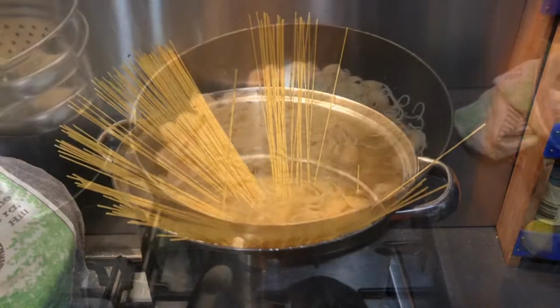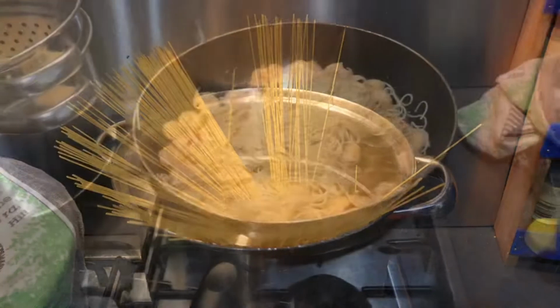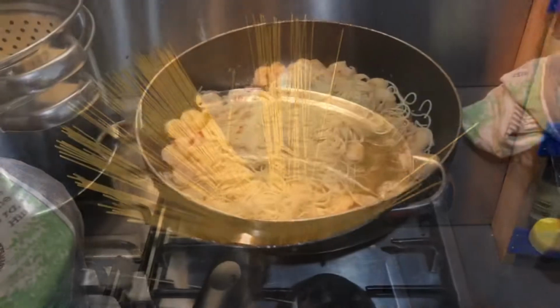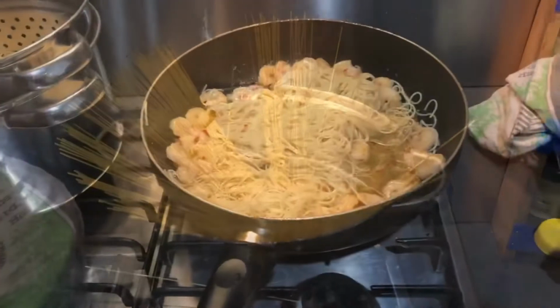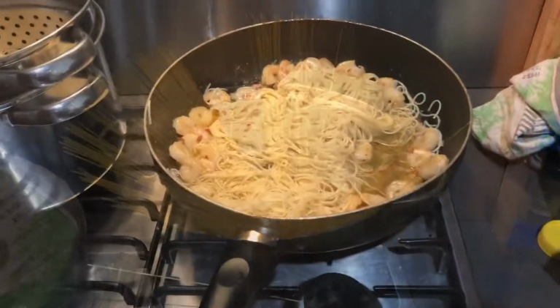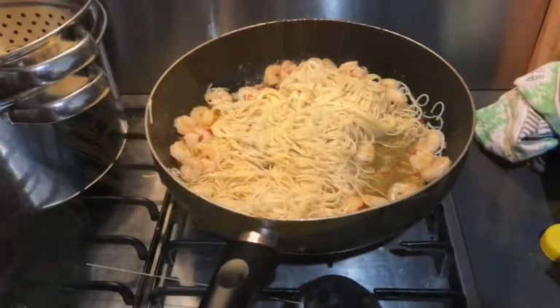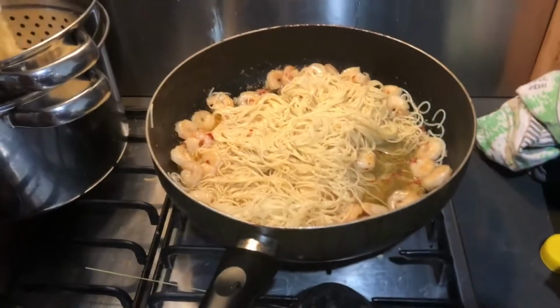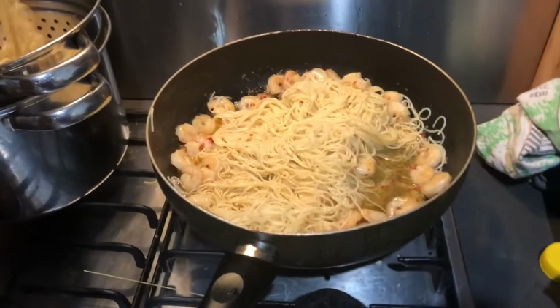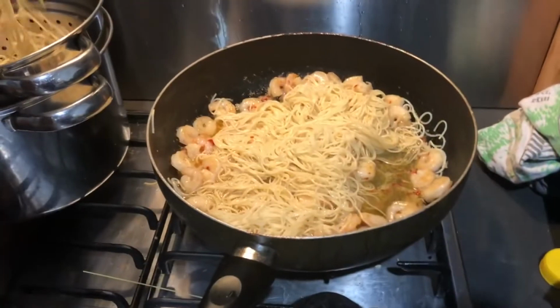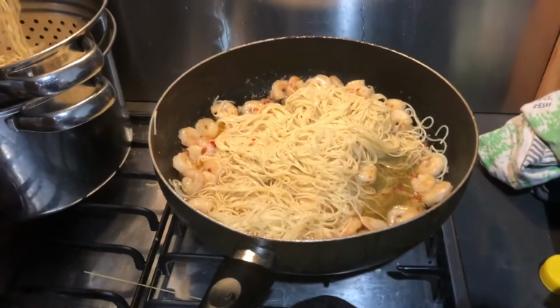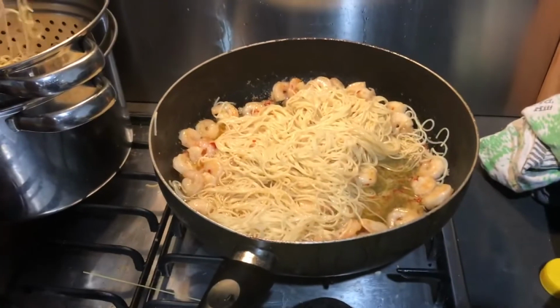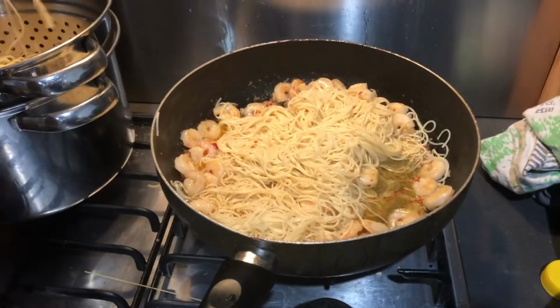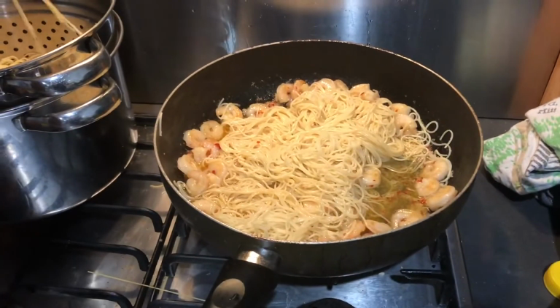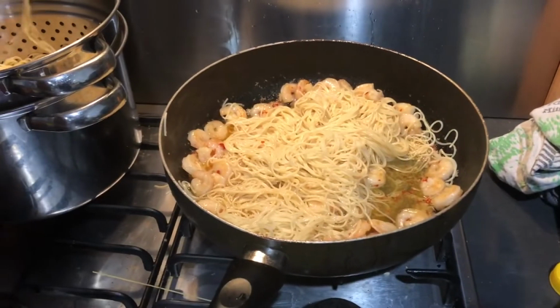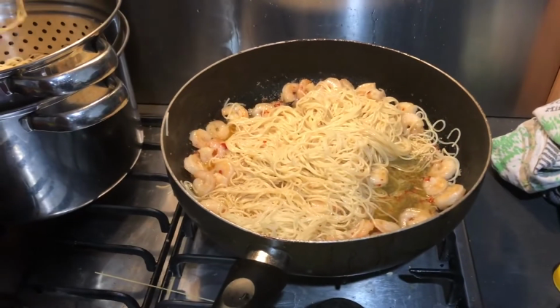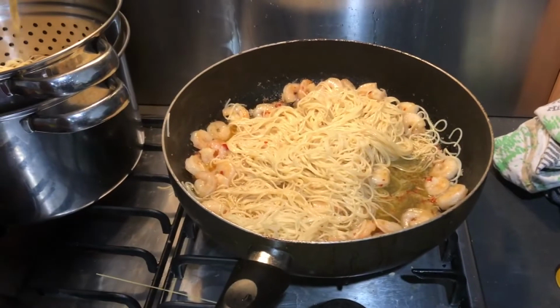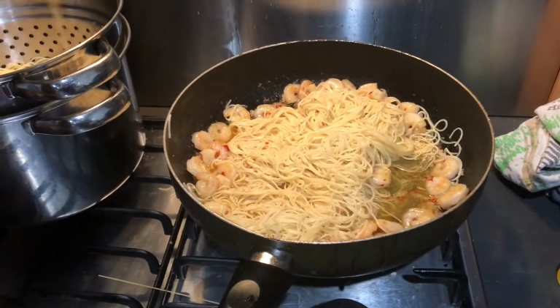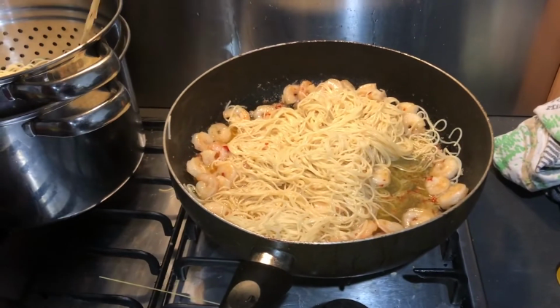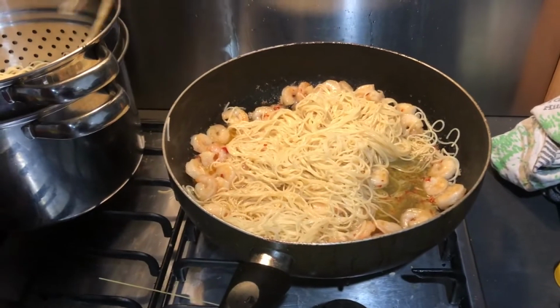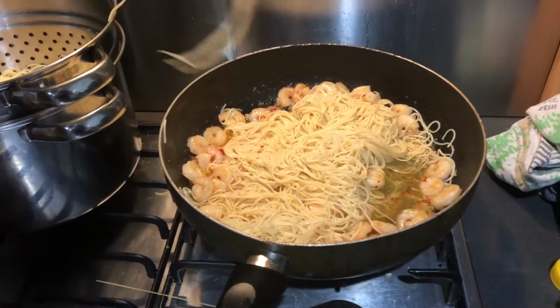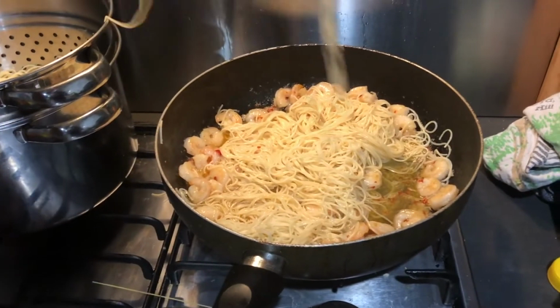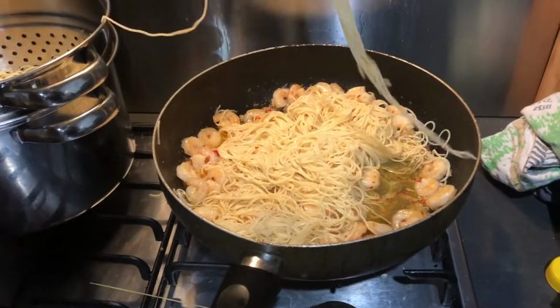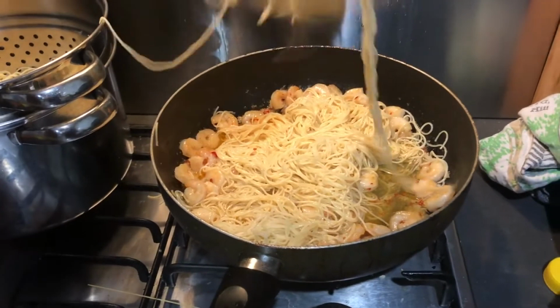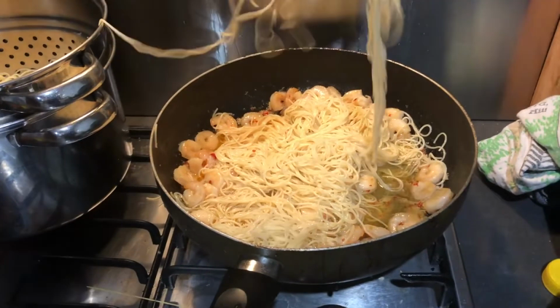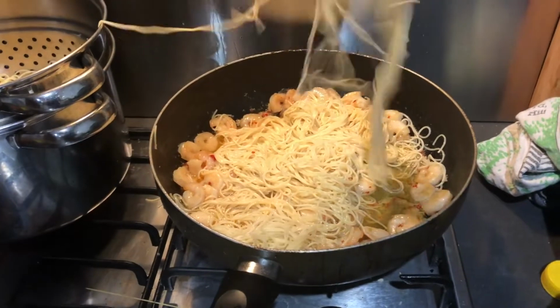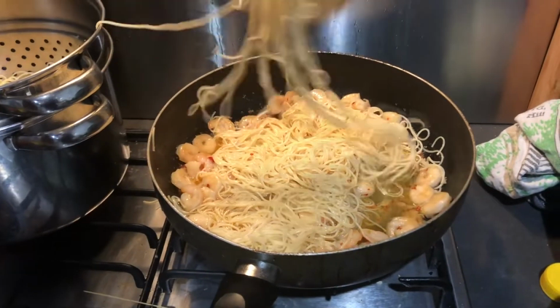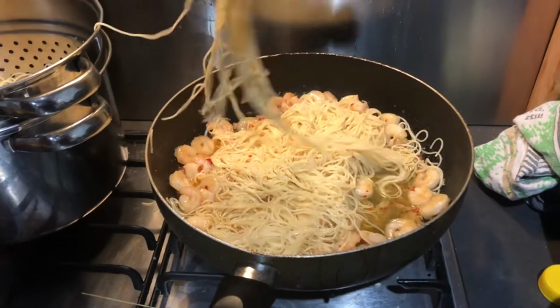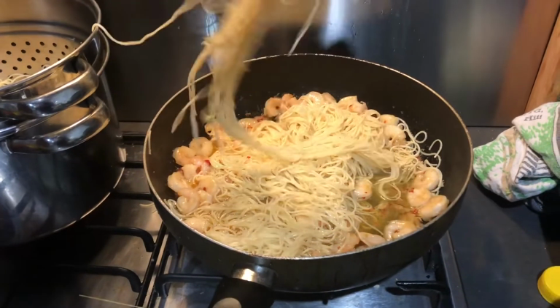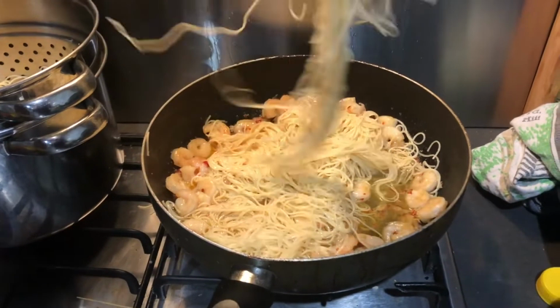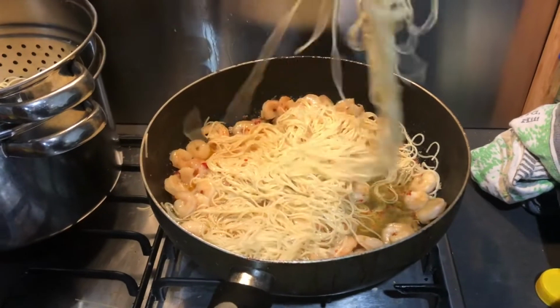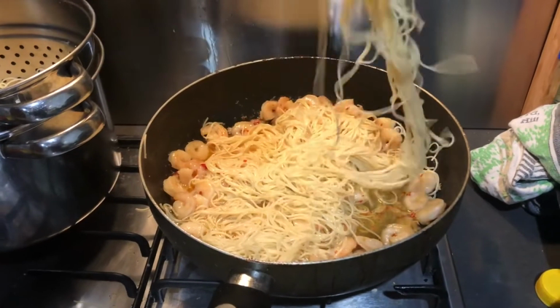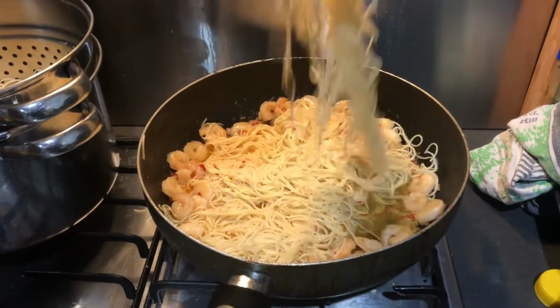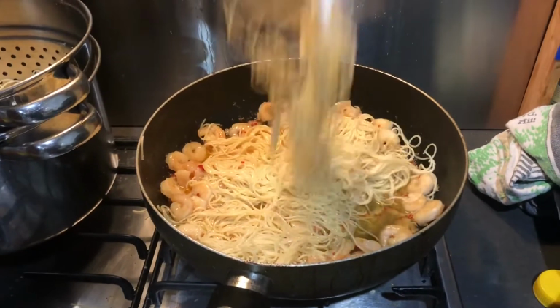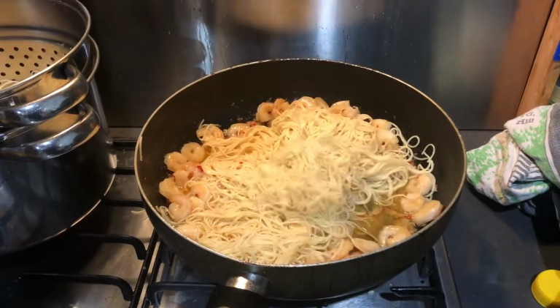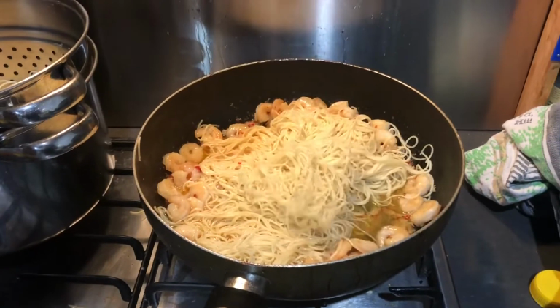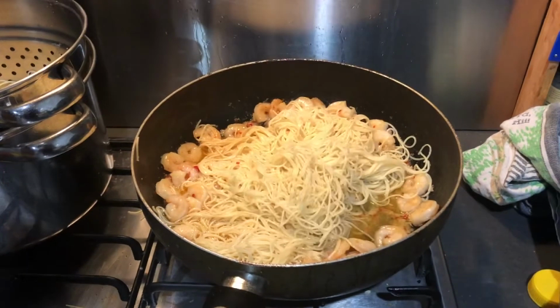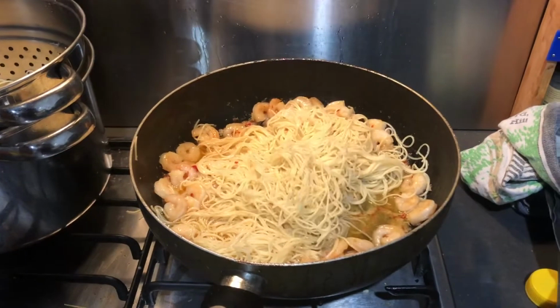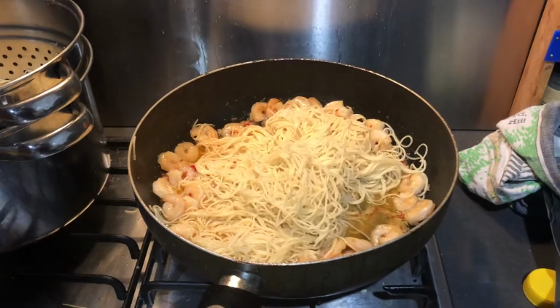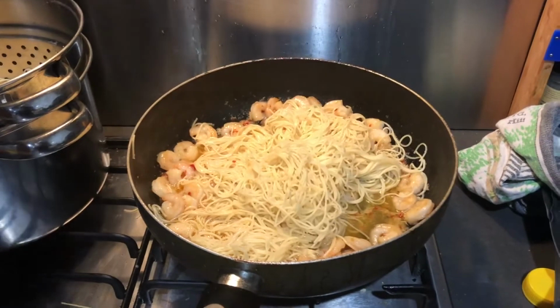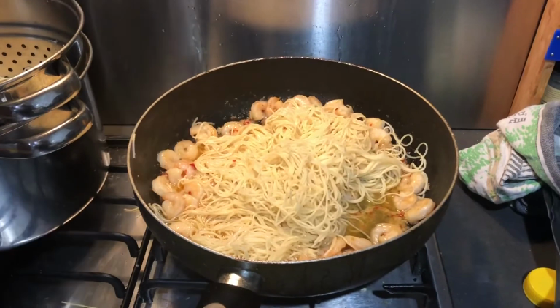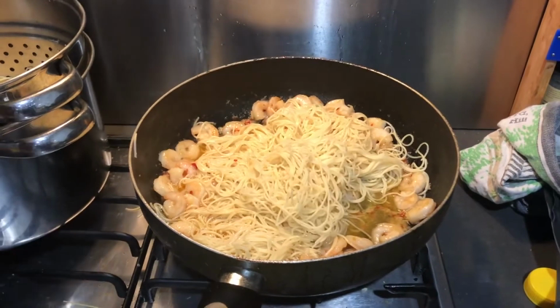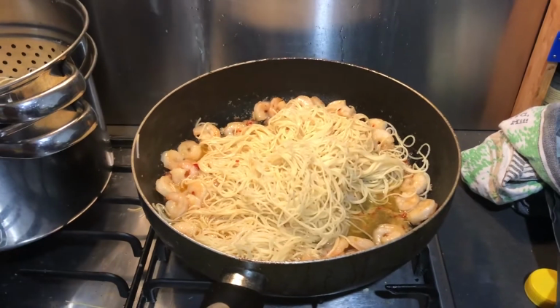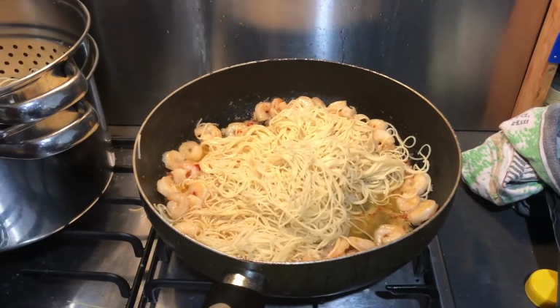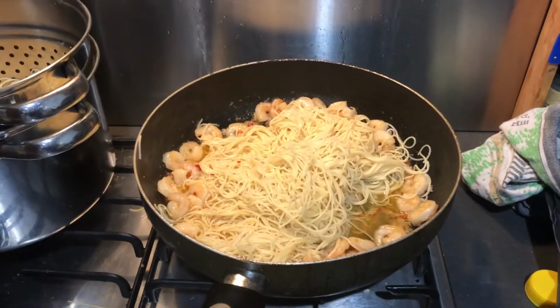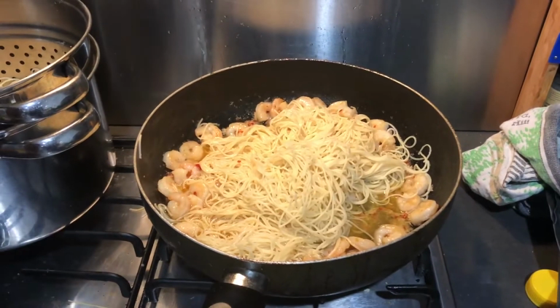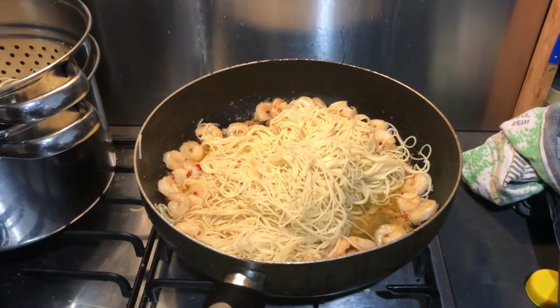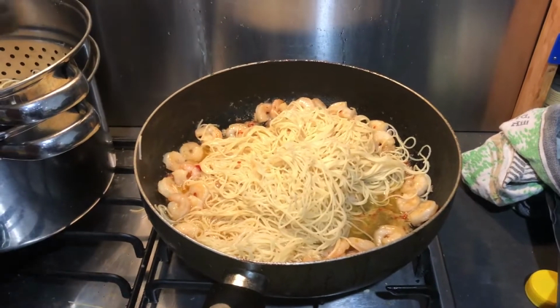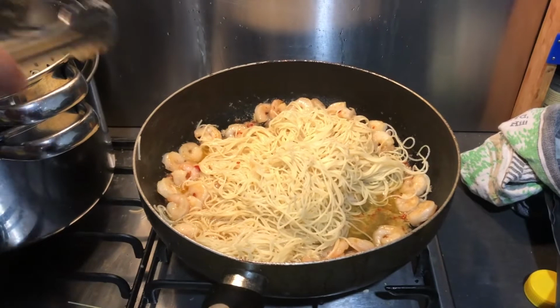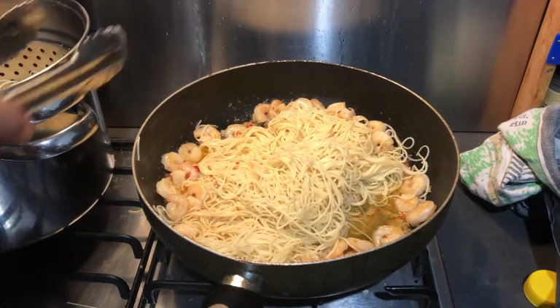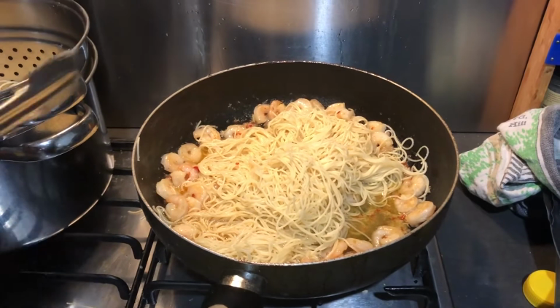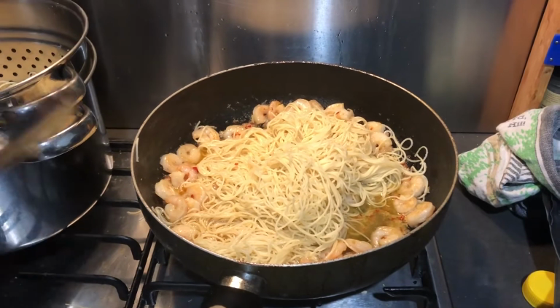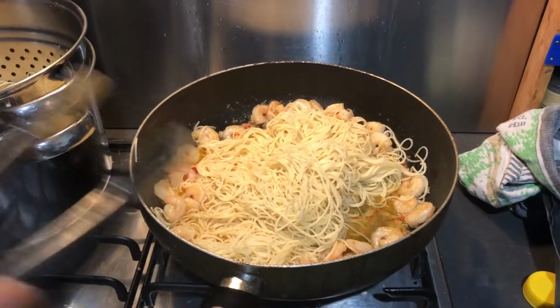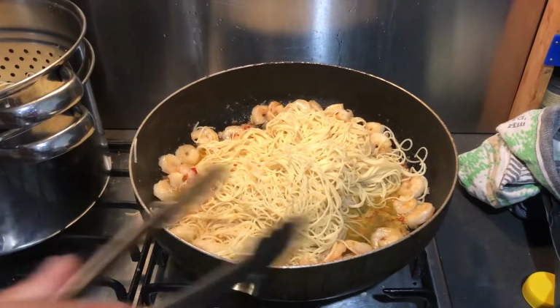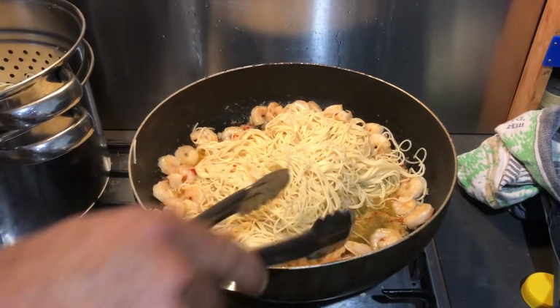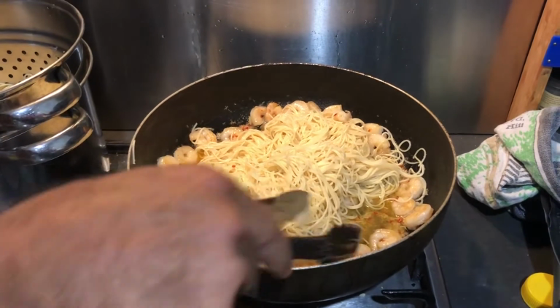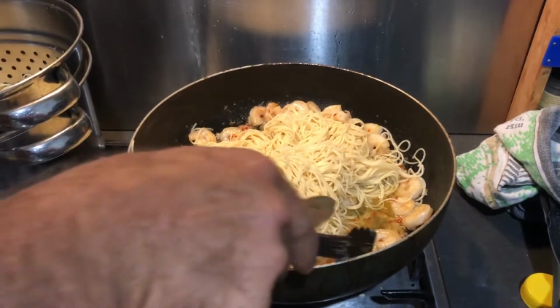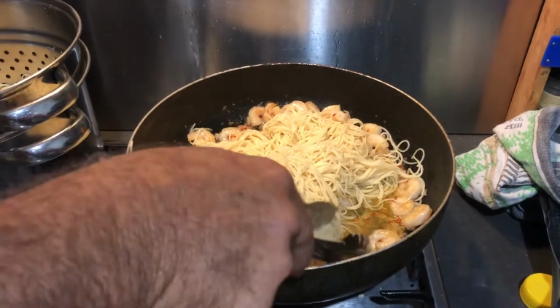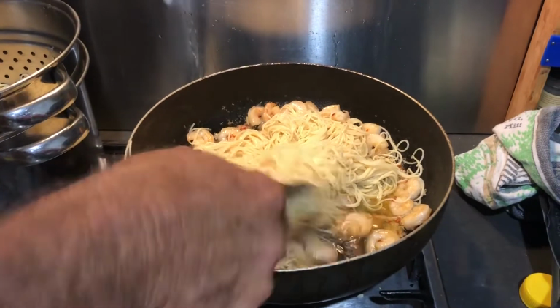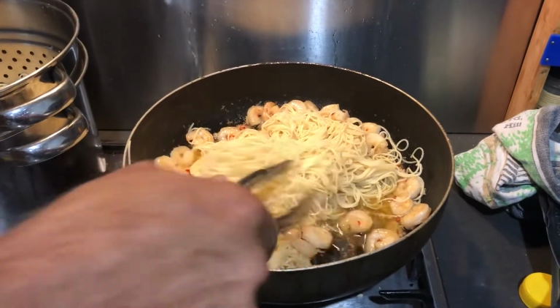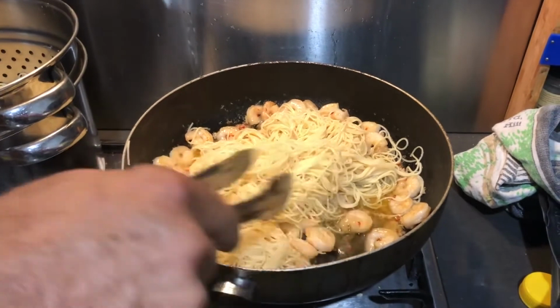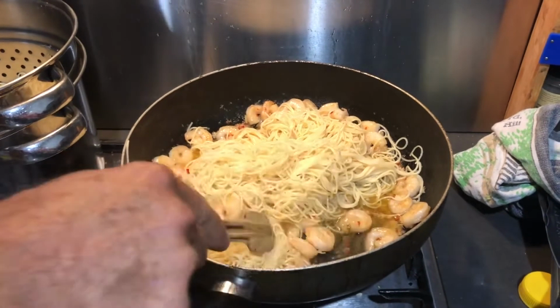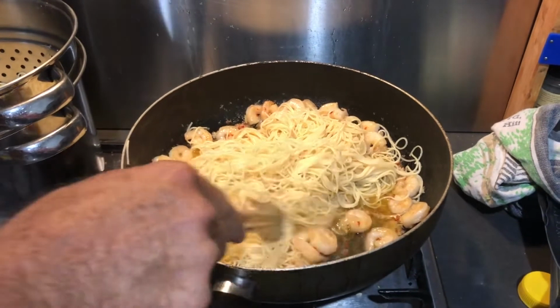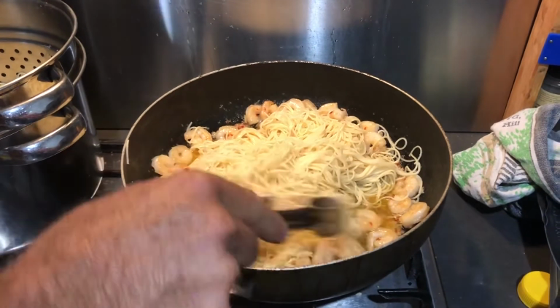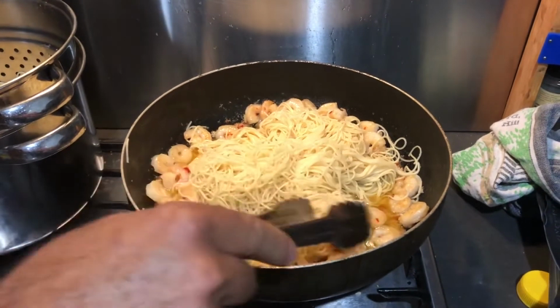Stir the cooked pasta into the prawns and combine well. The stirring was done by my trusty assistant.